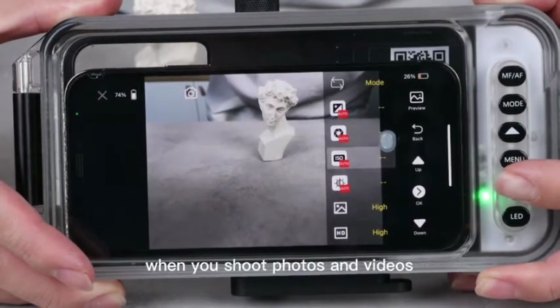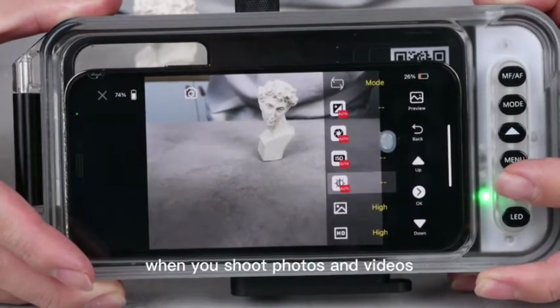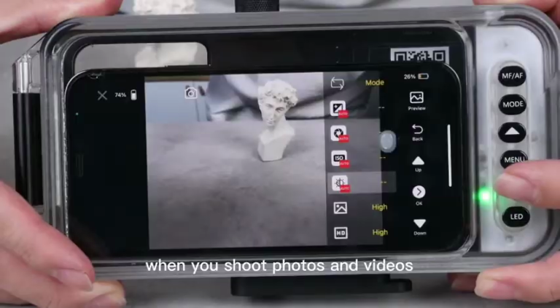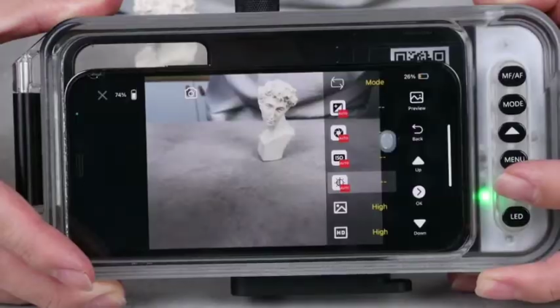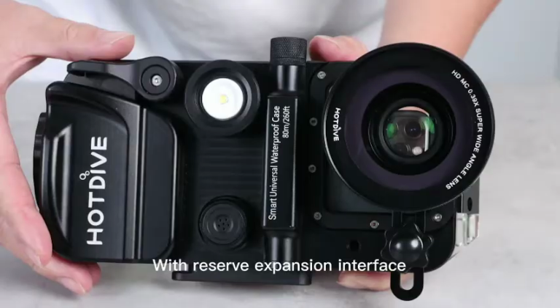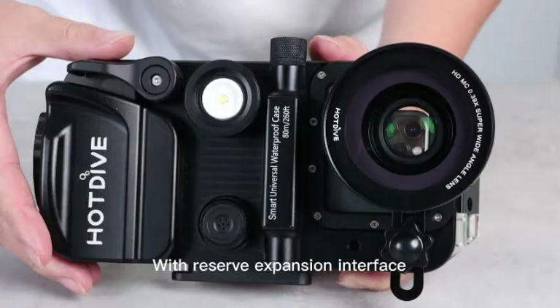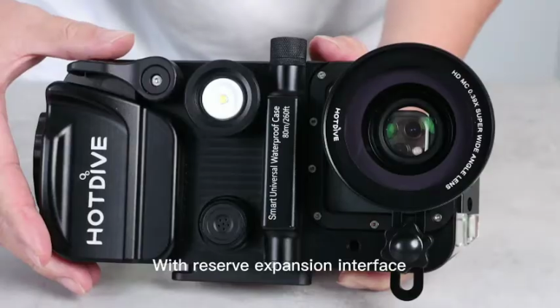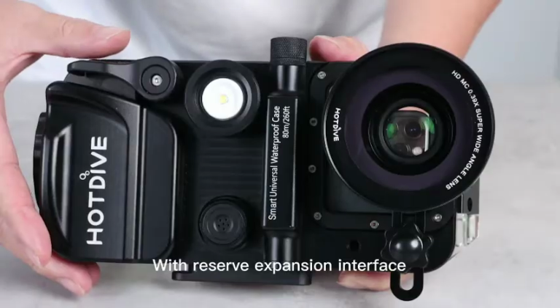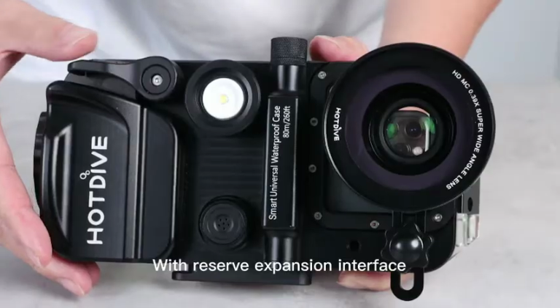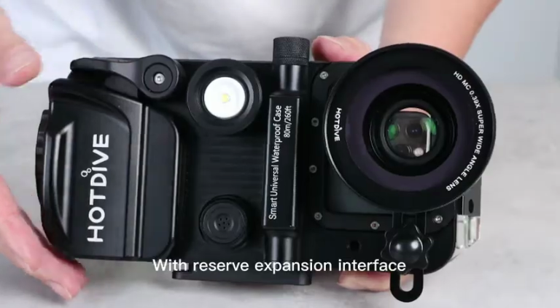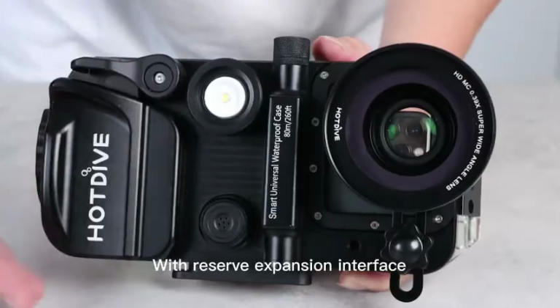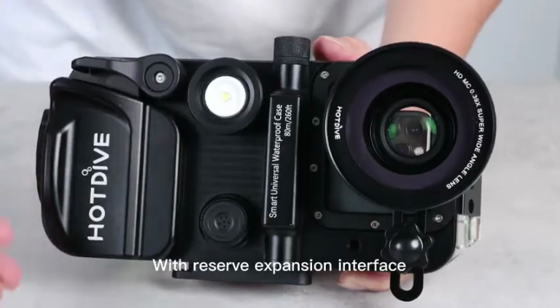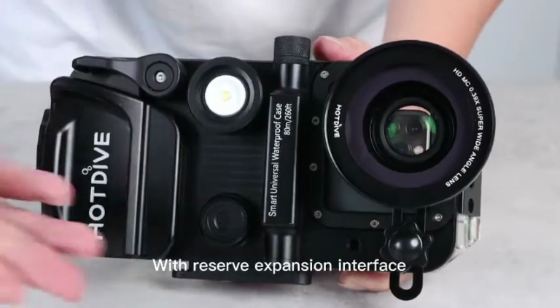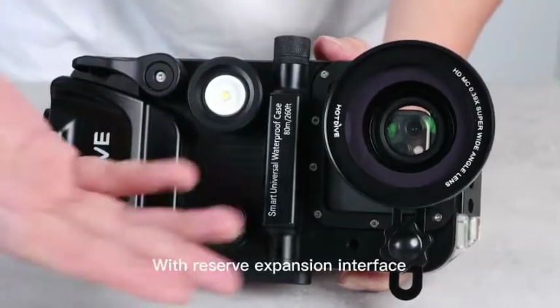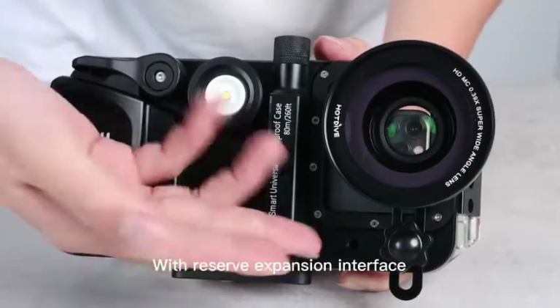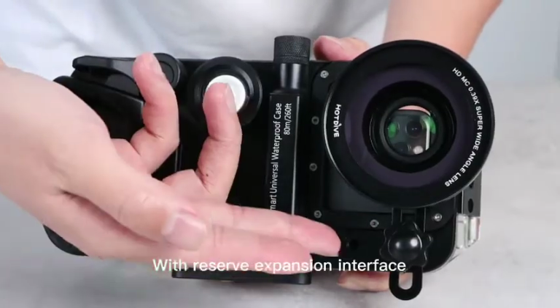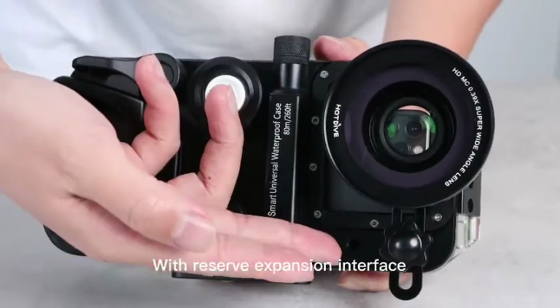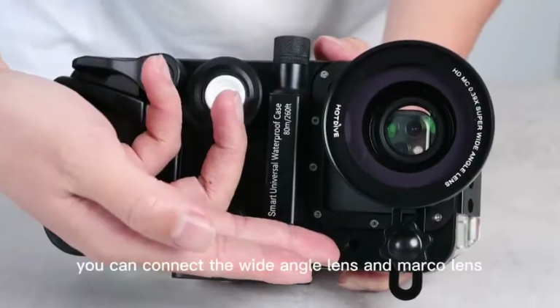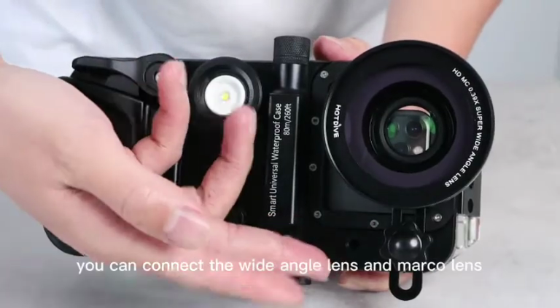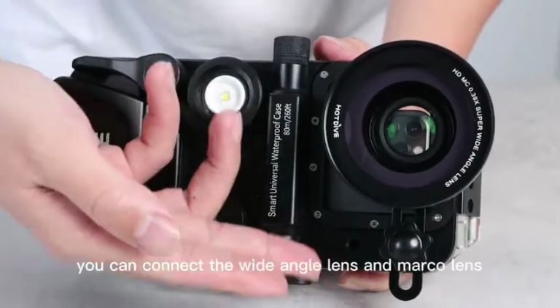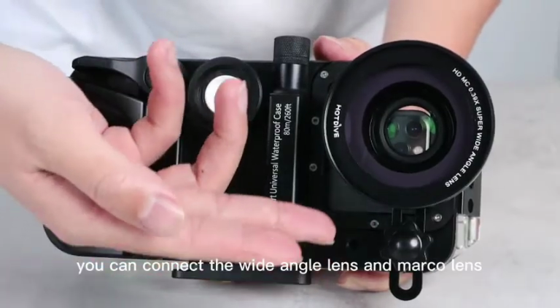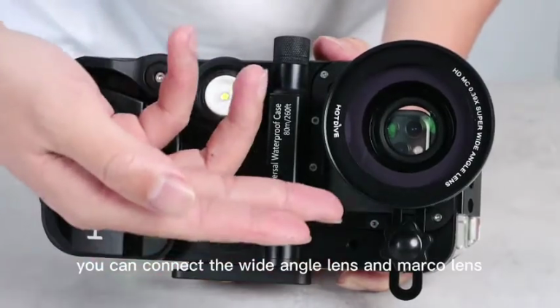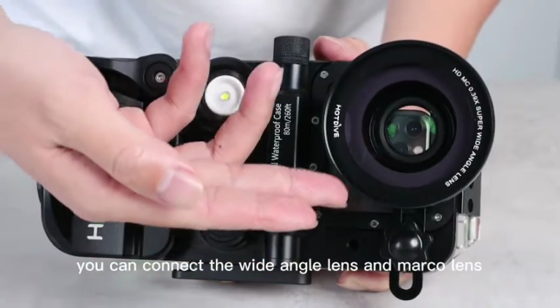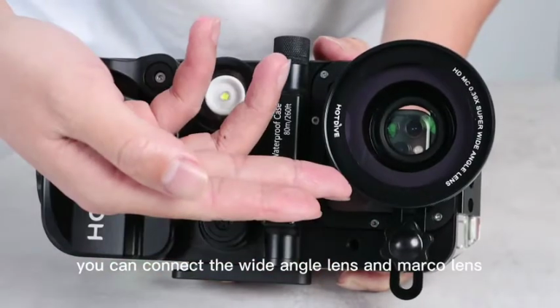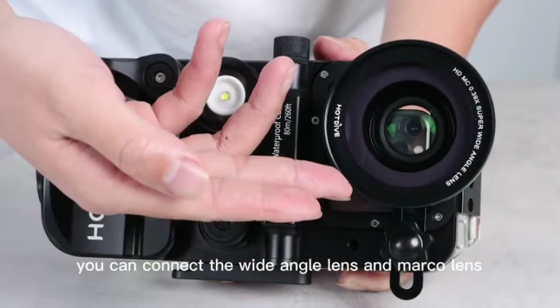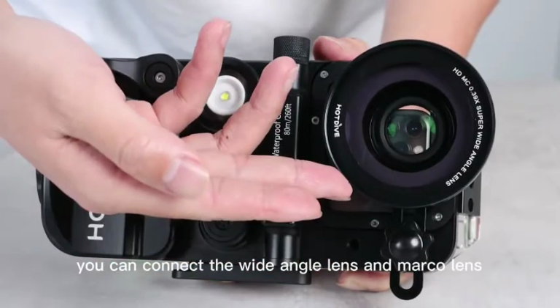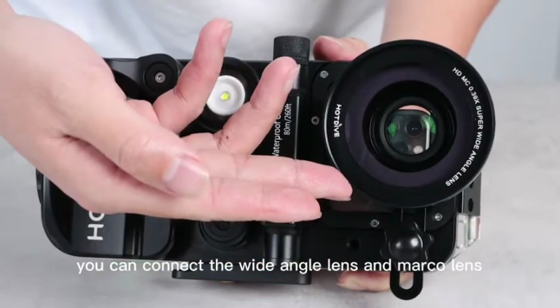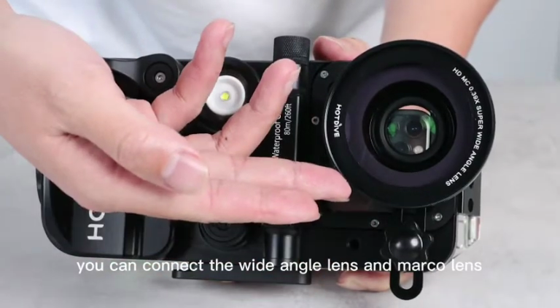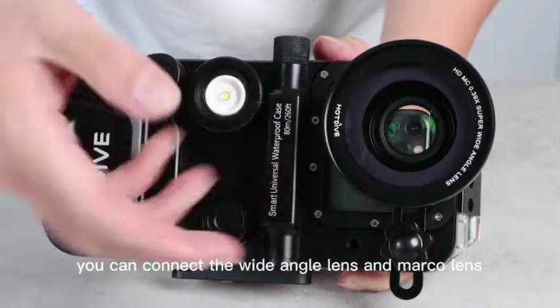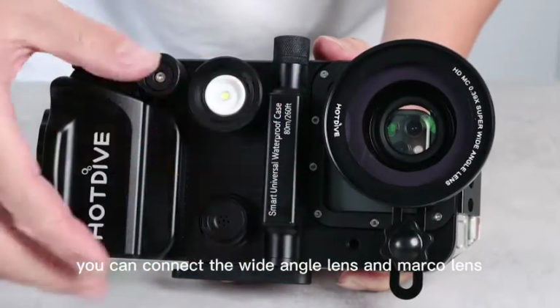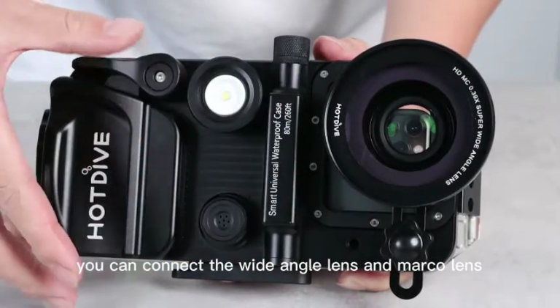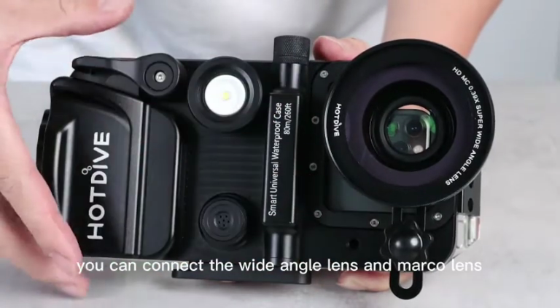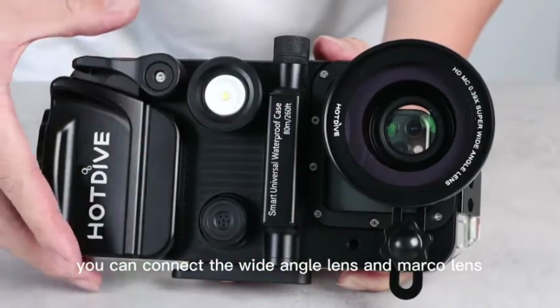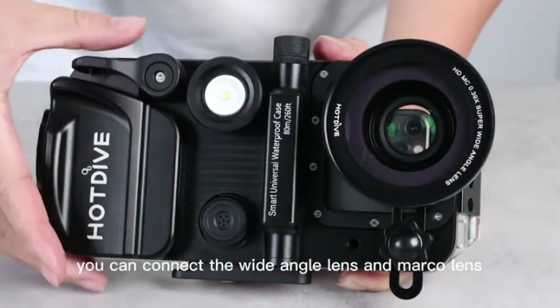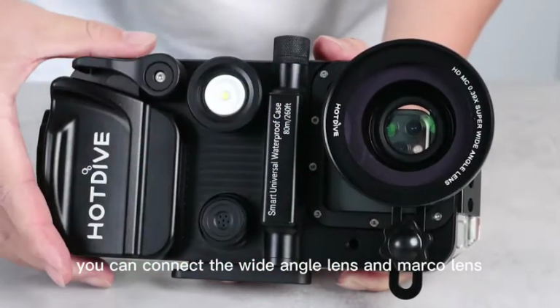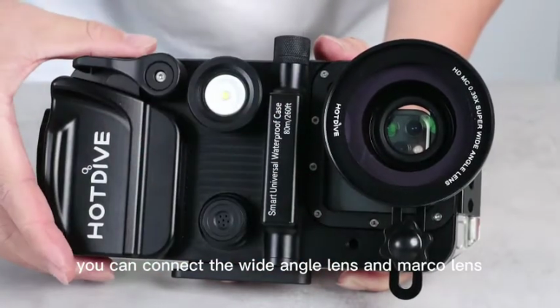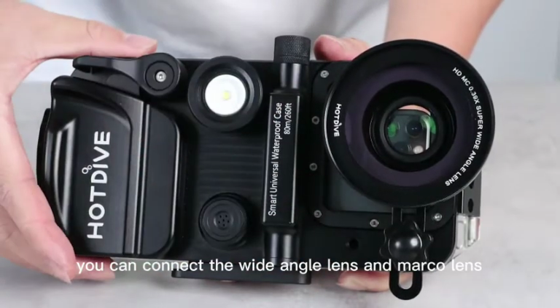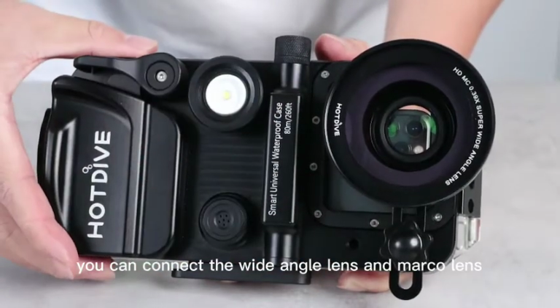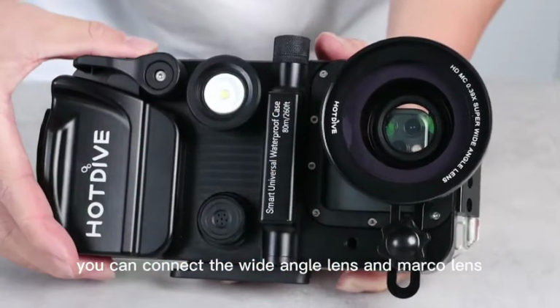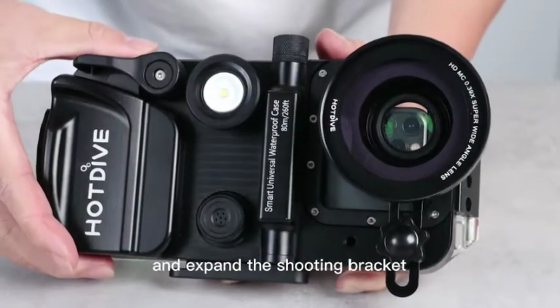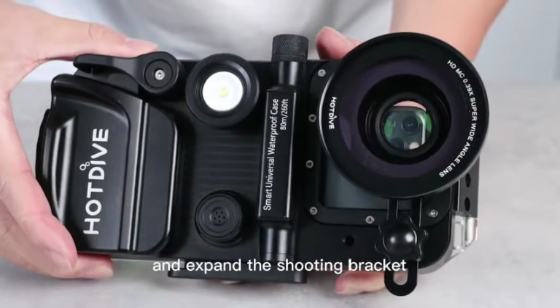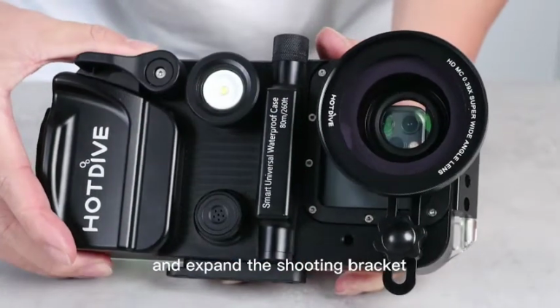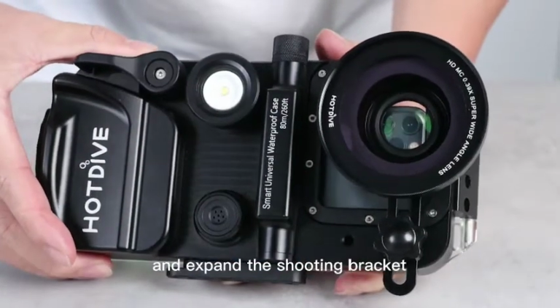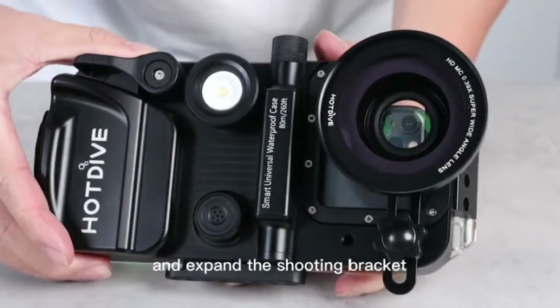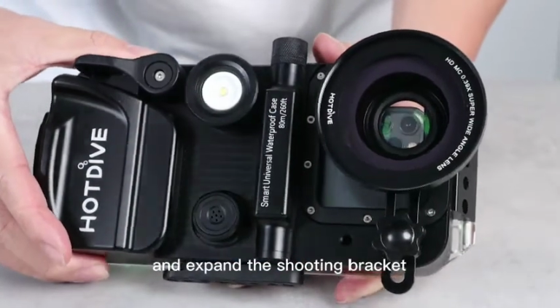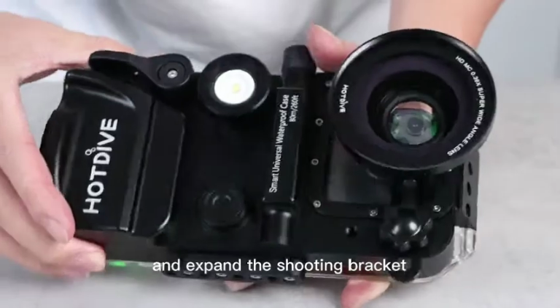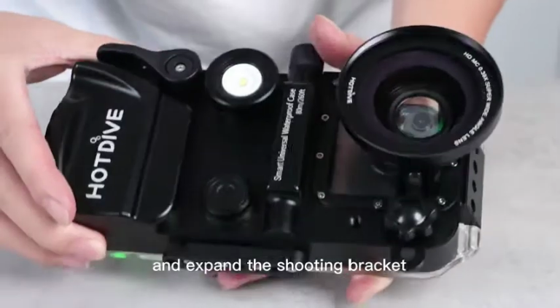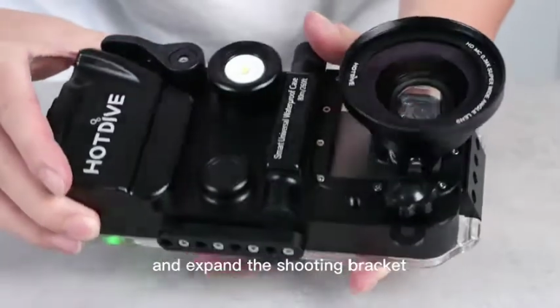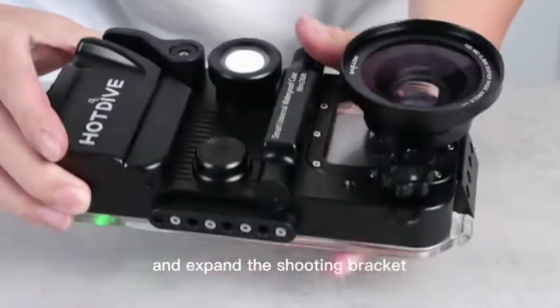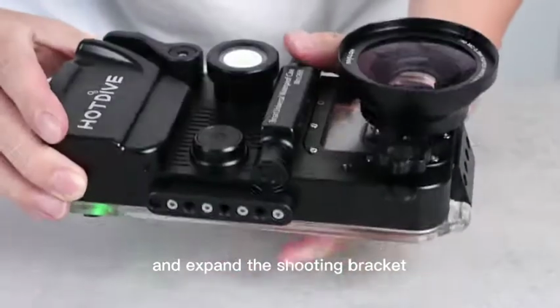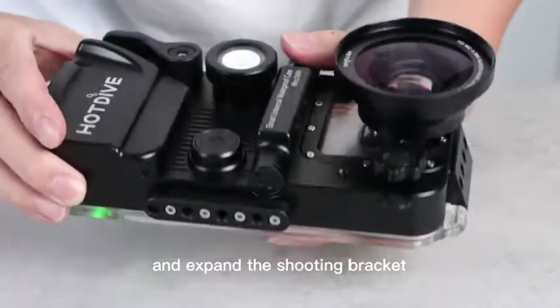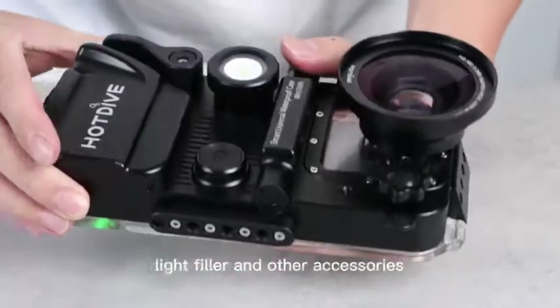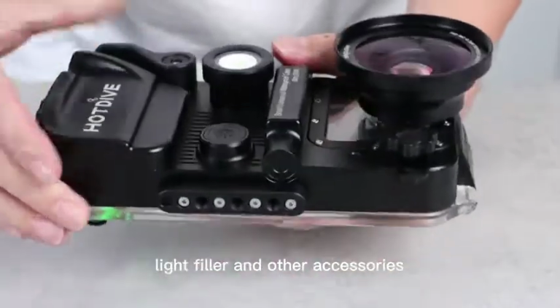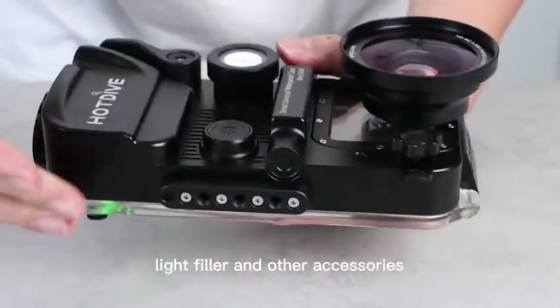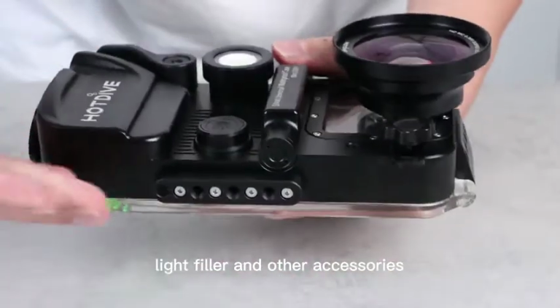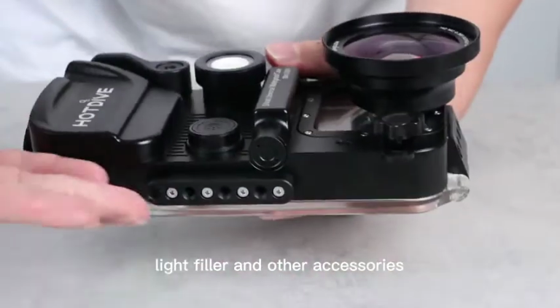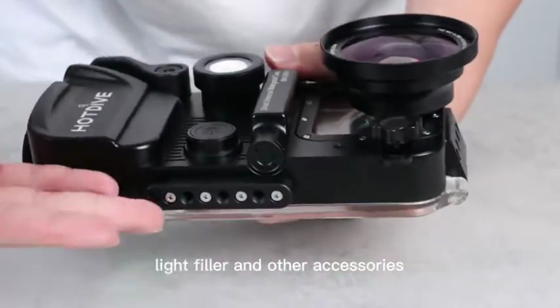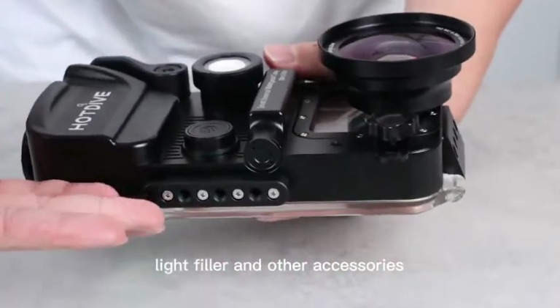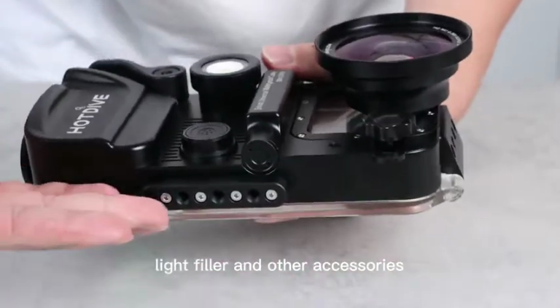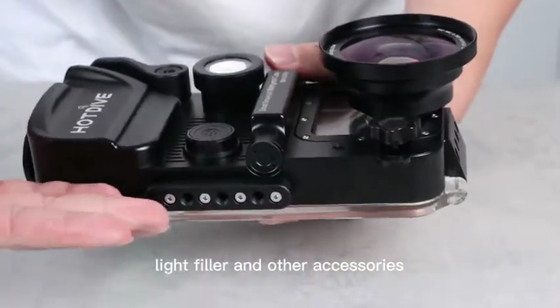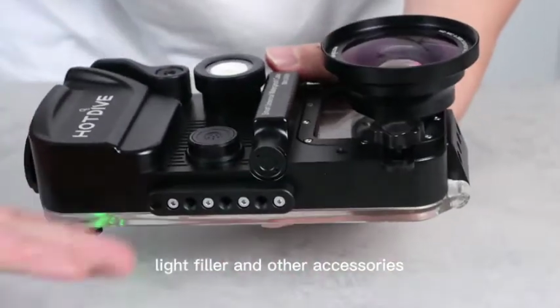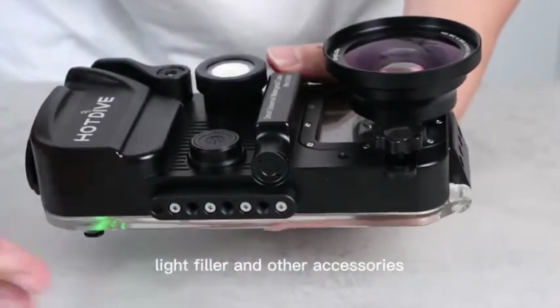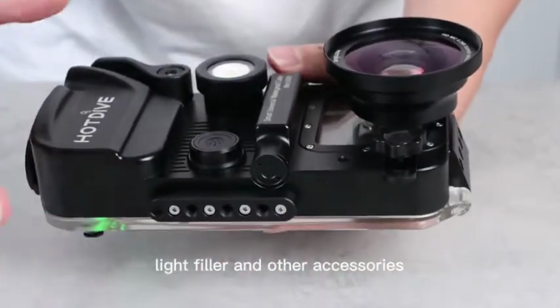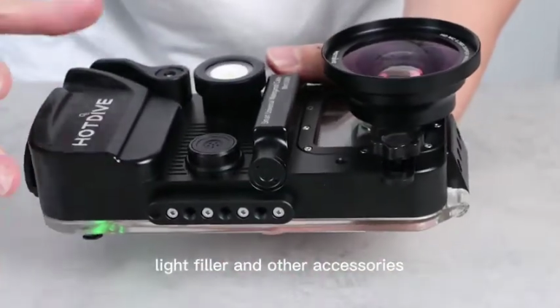With the reserved expansion interface you can connect the wide-angle lens and macro lens, and expand the shooting bracket, fill light, and other accessories.